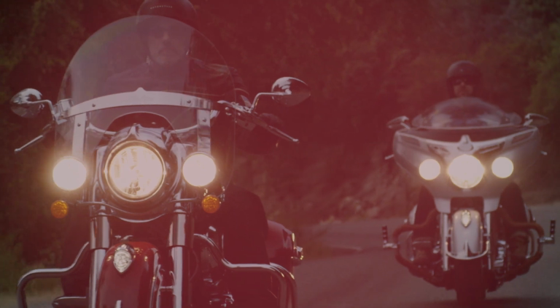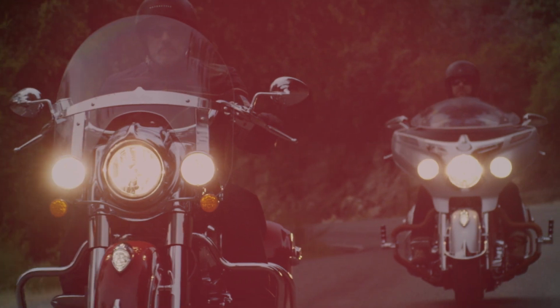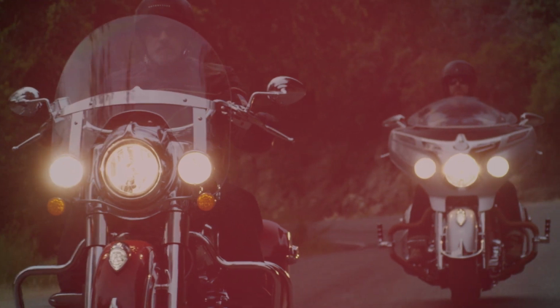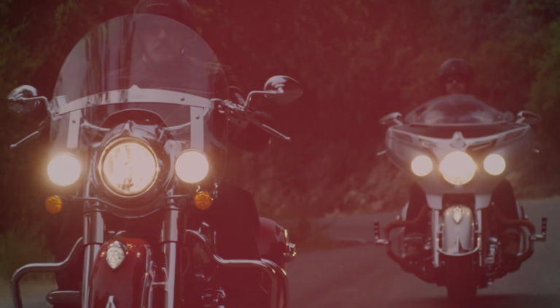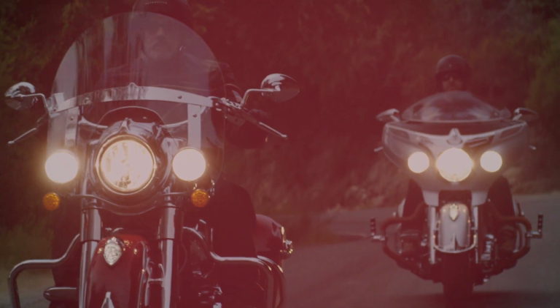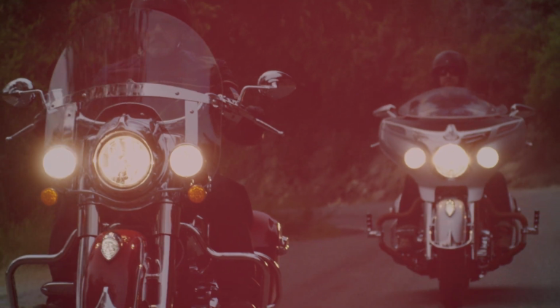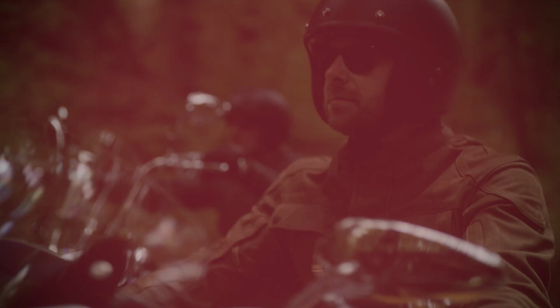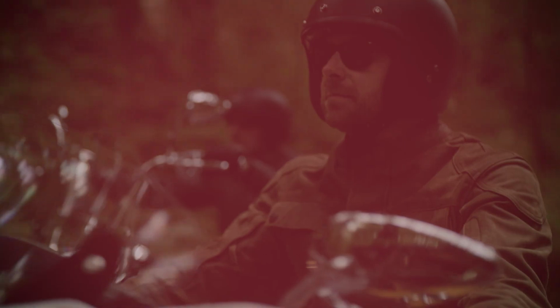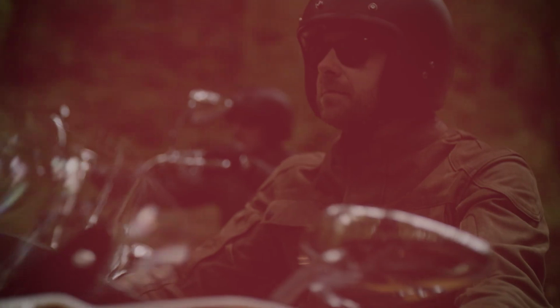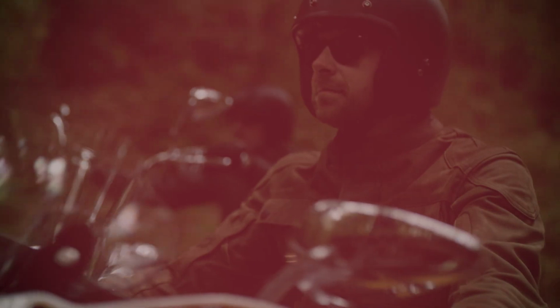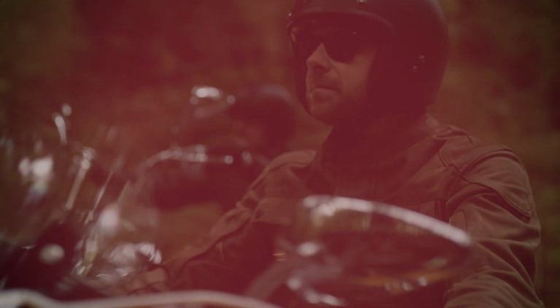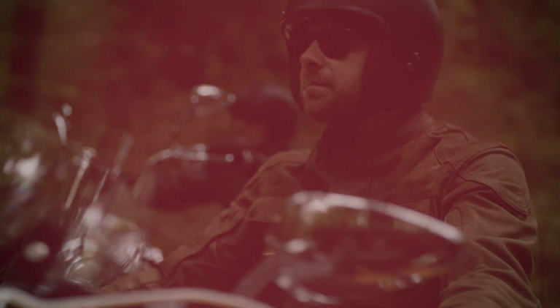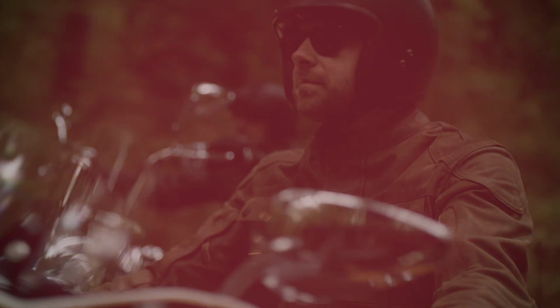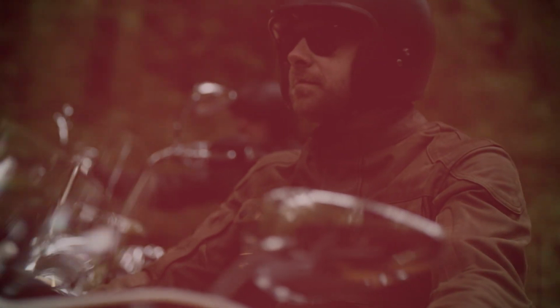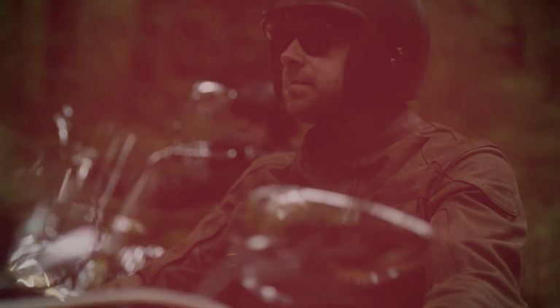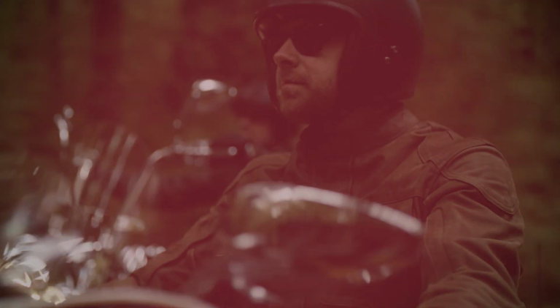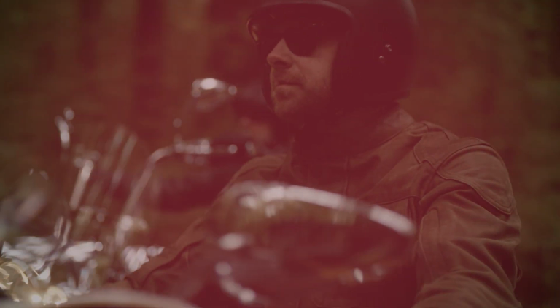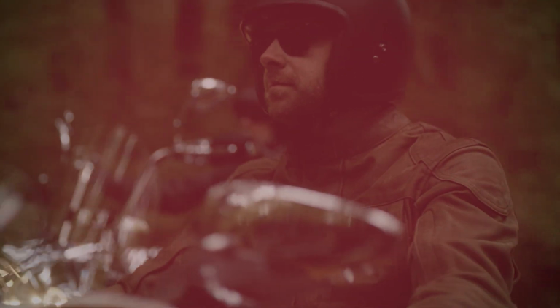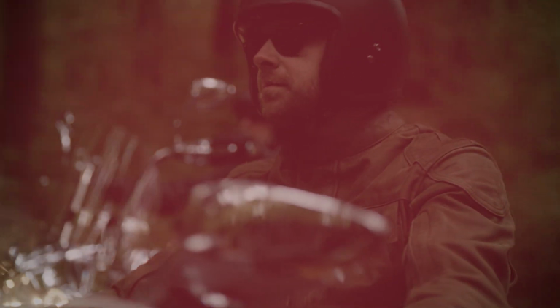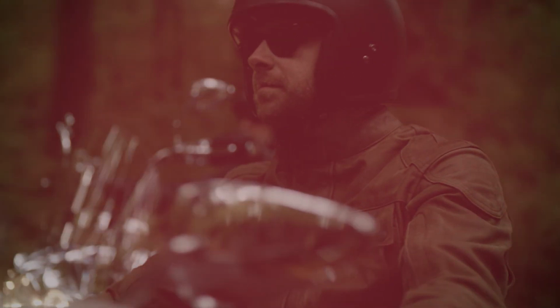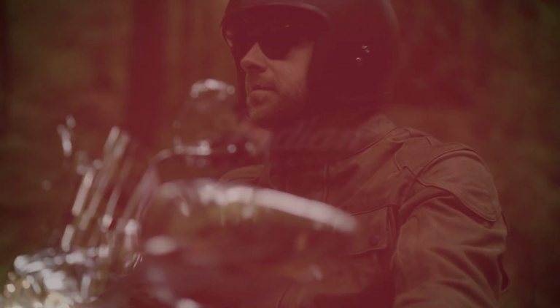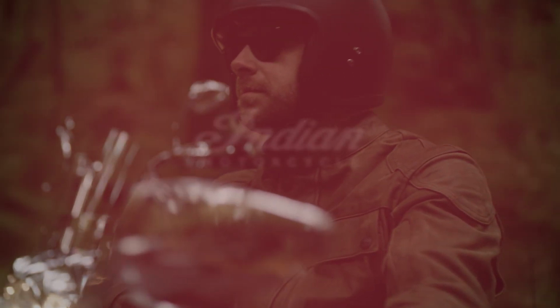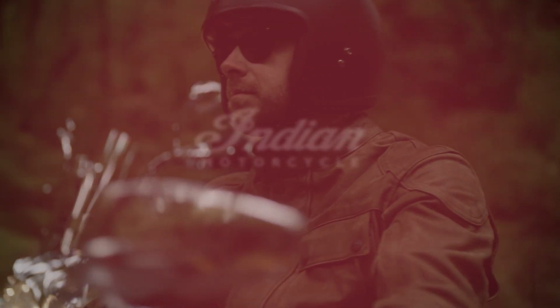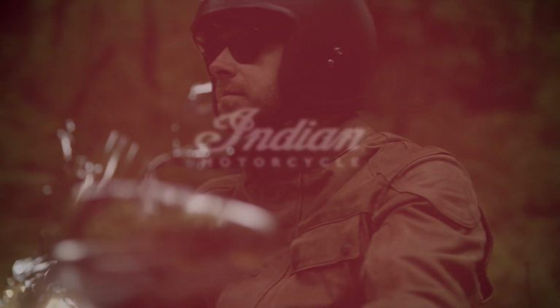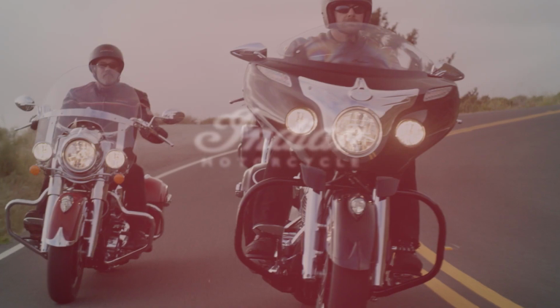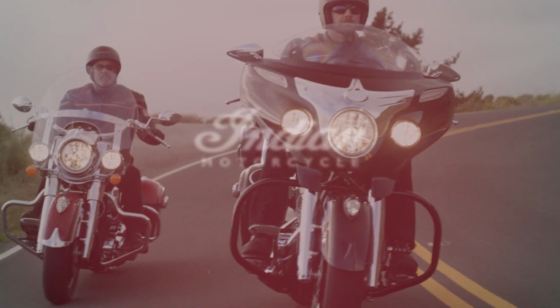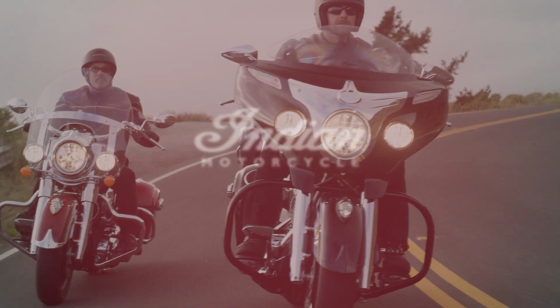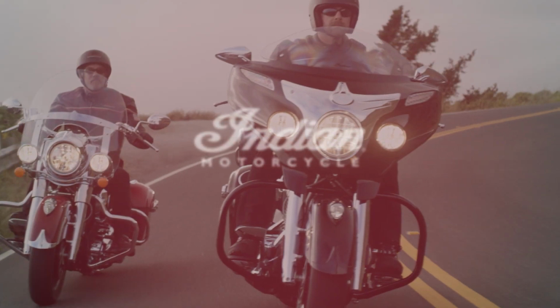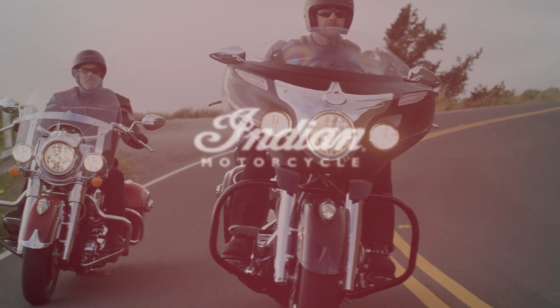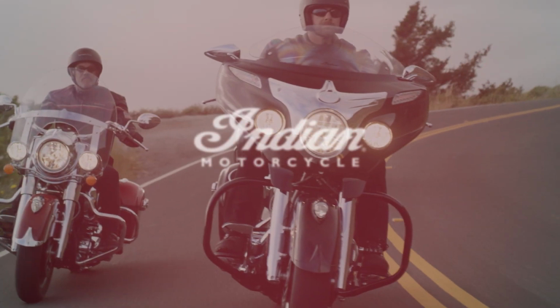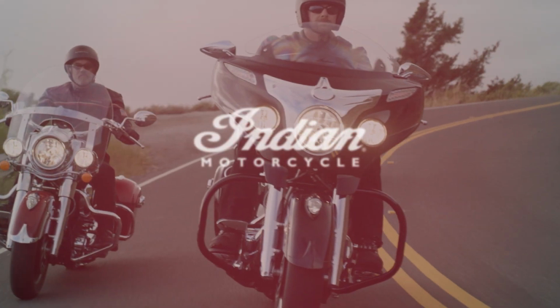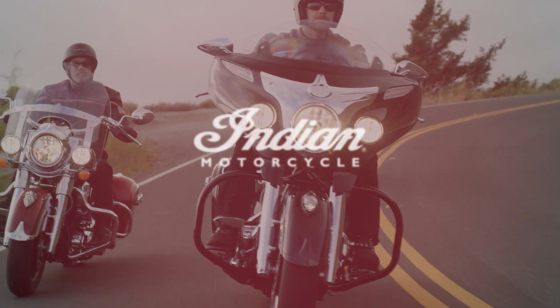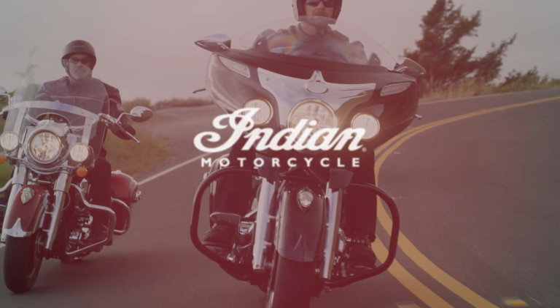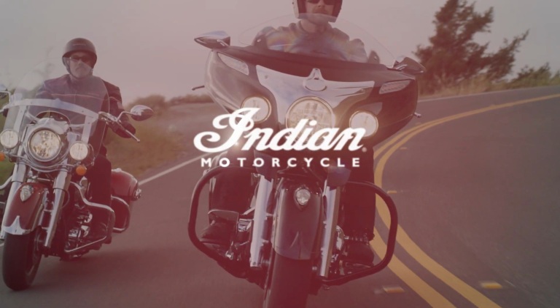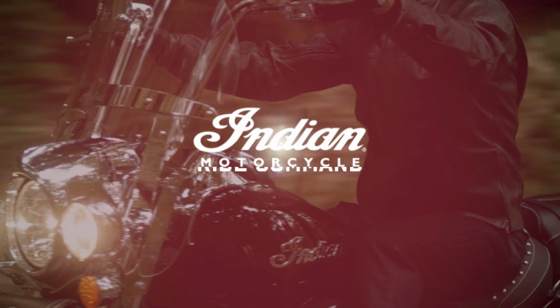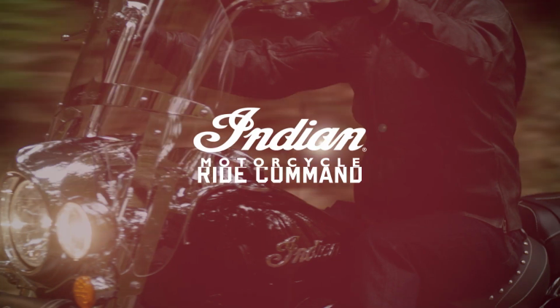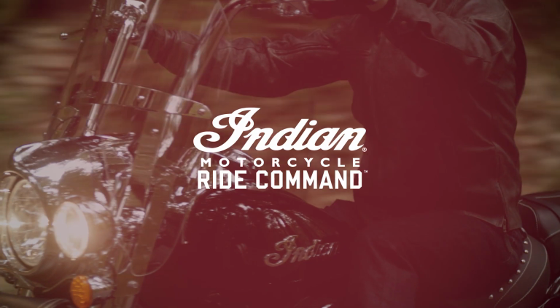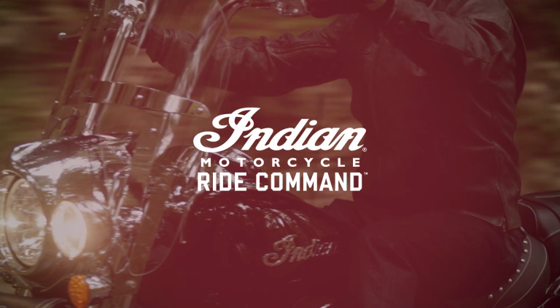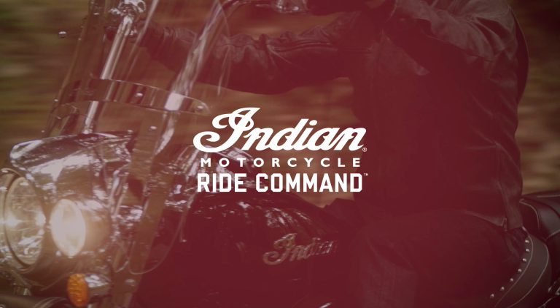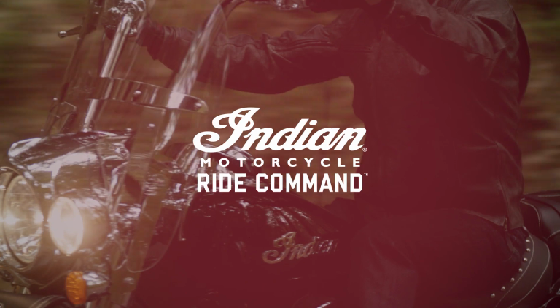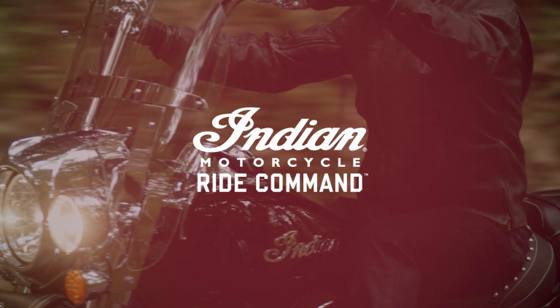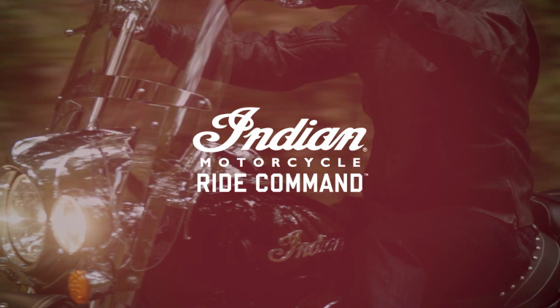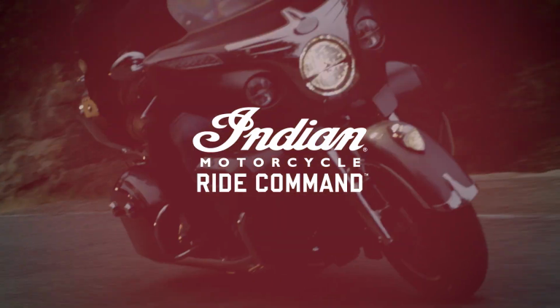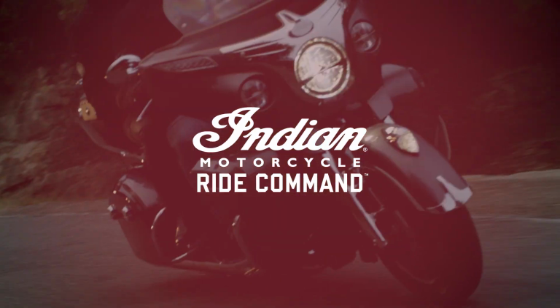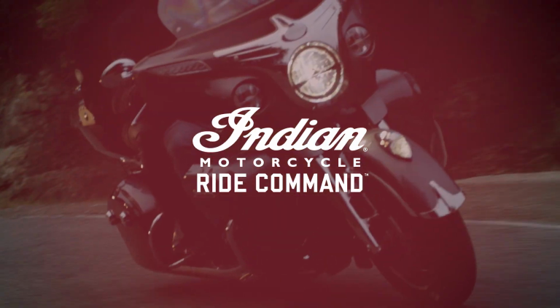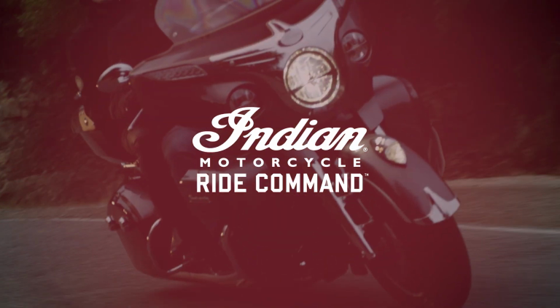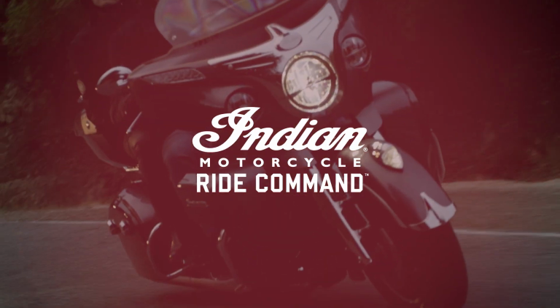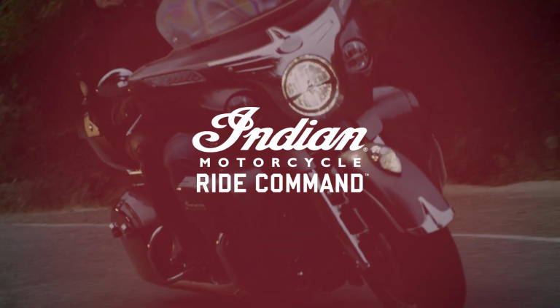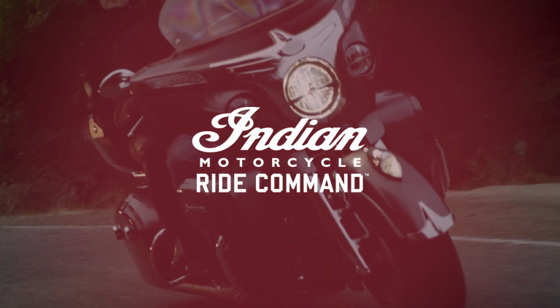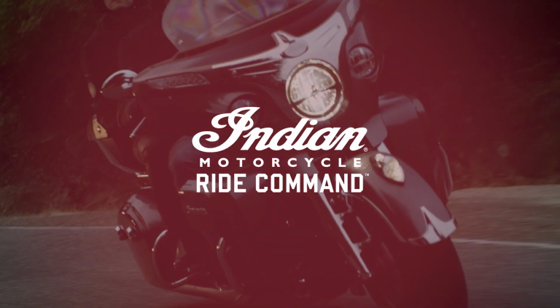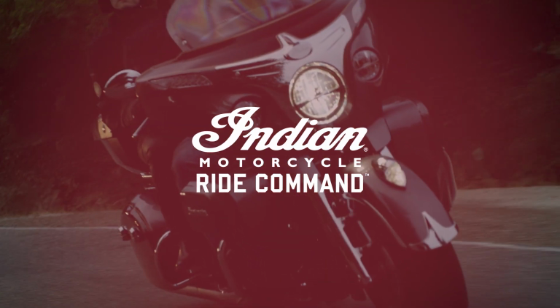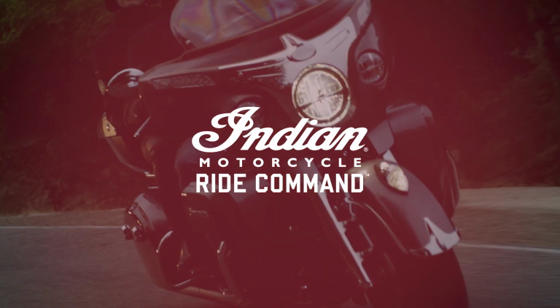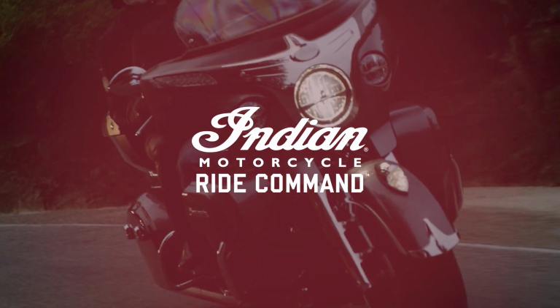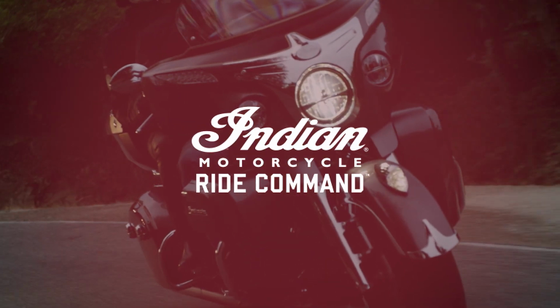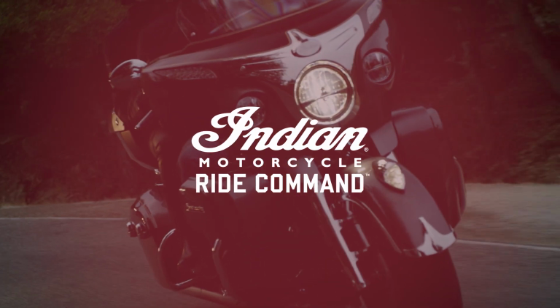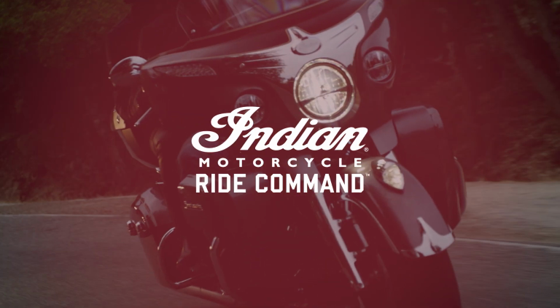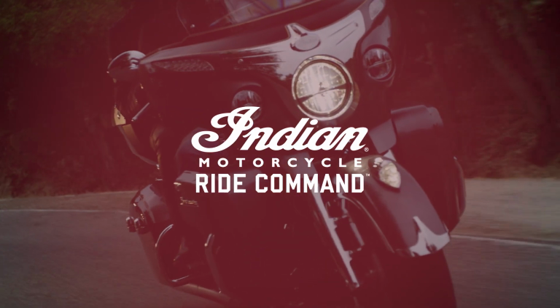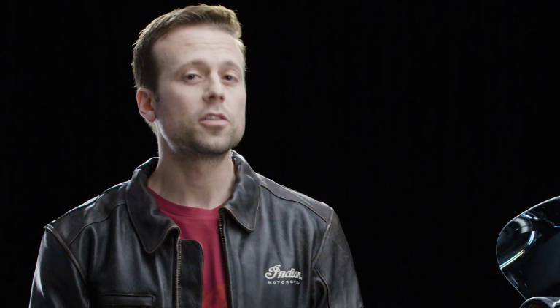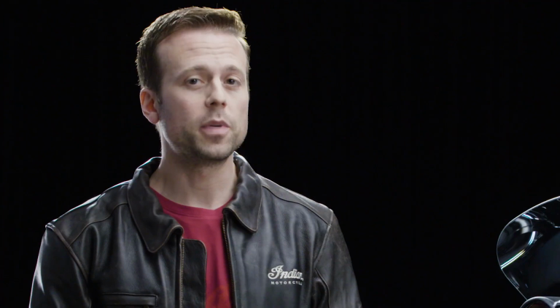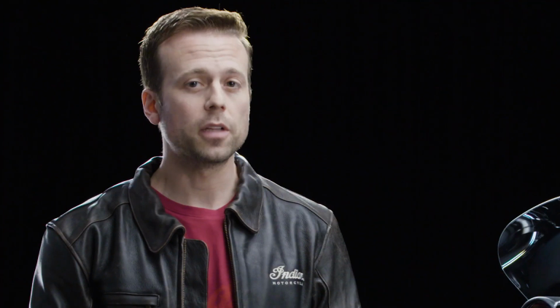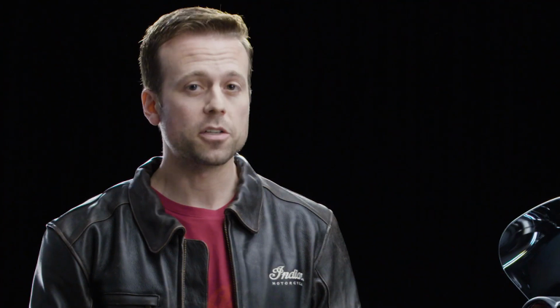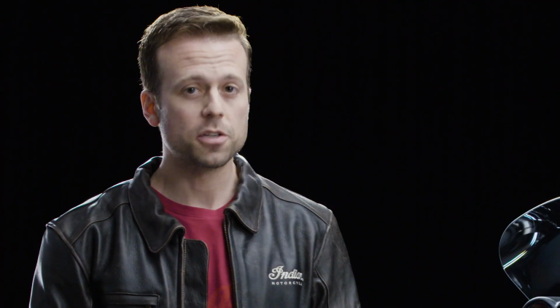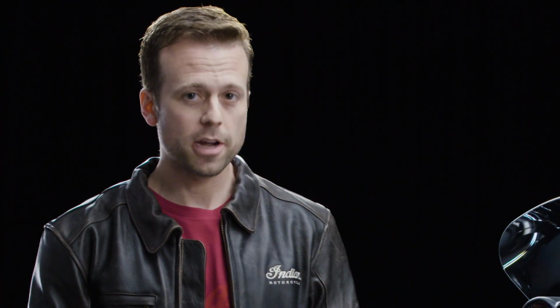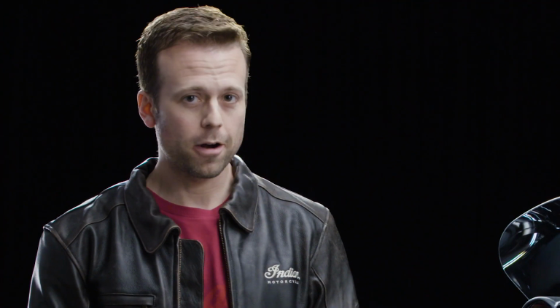Be legendary. That's what Indian Motorcycle is all about. And now, there's a whole new way to be legendary.